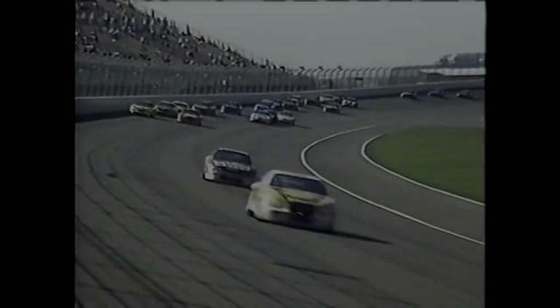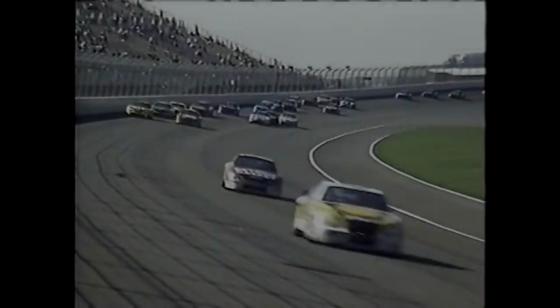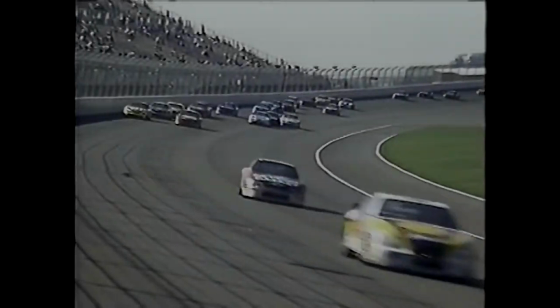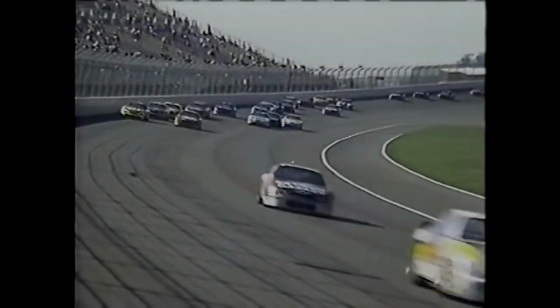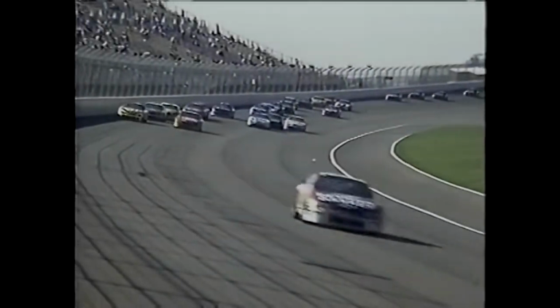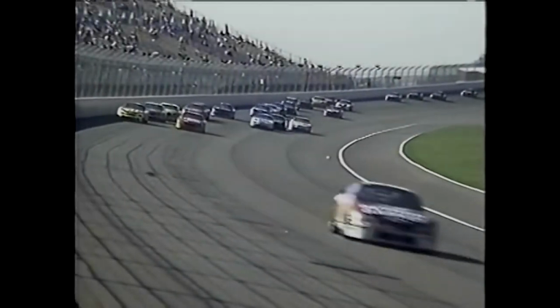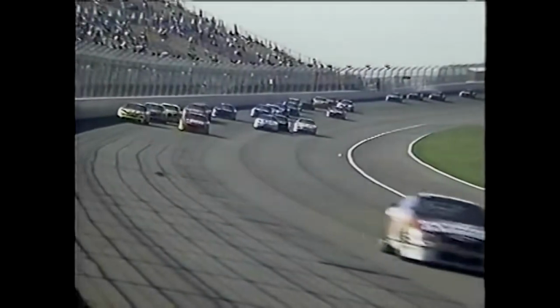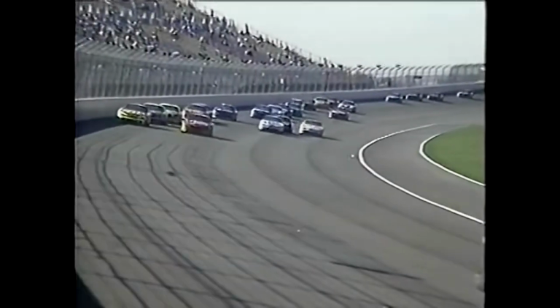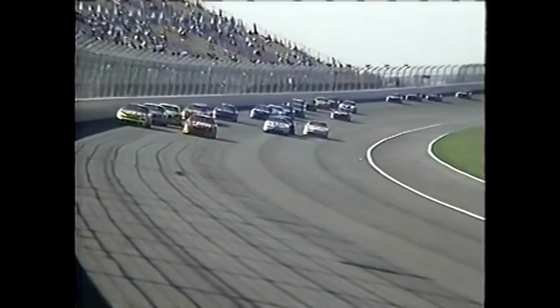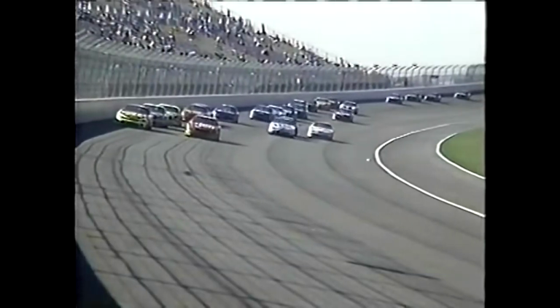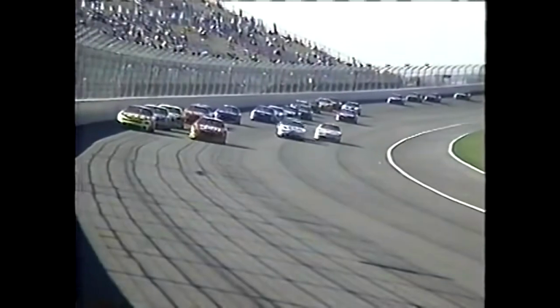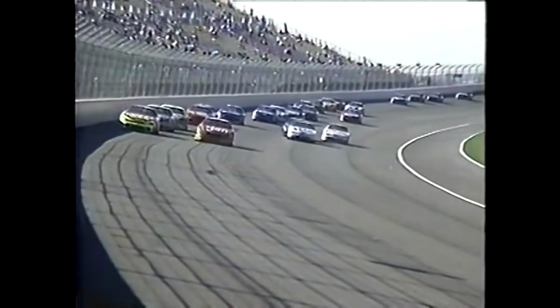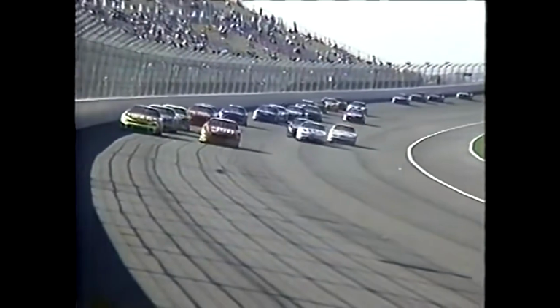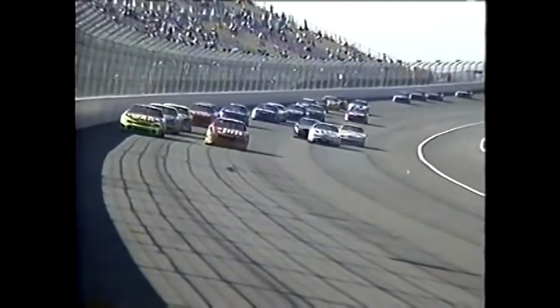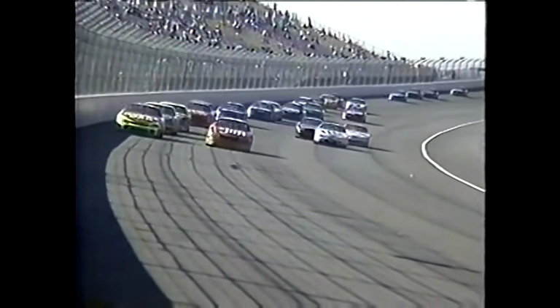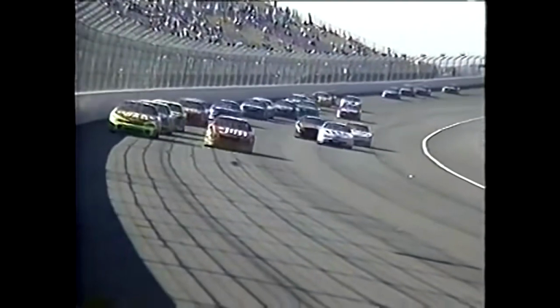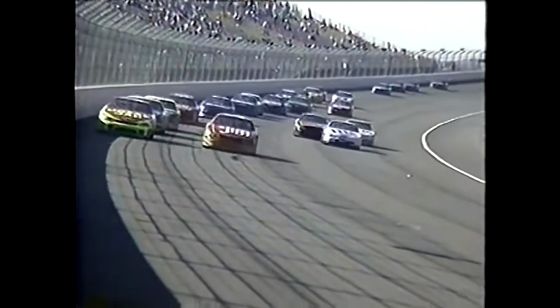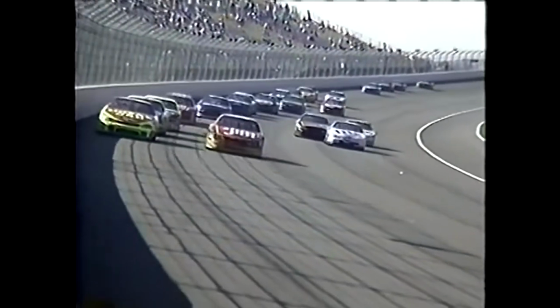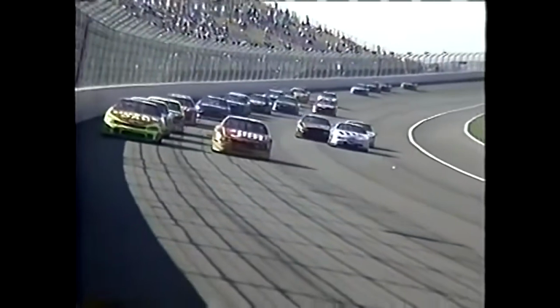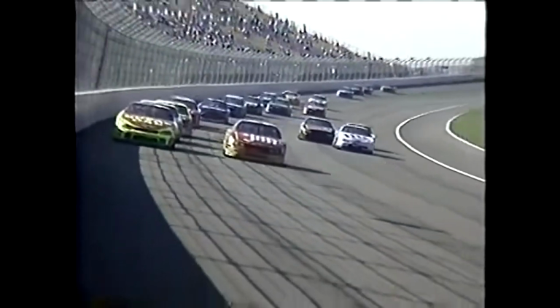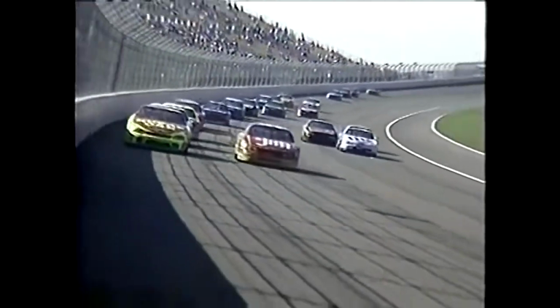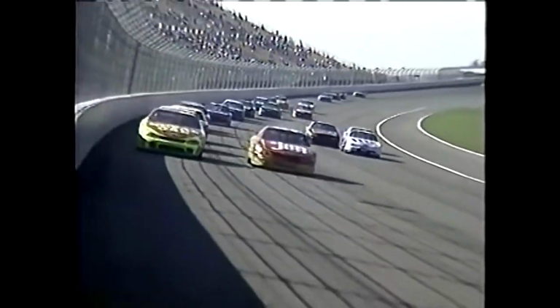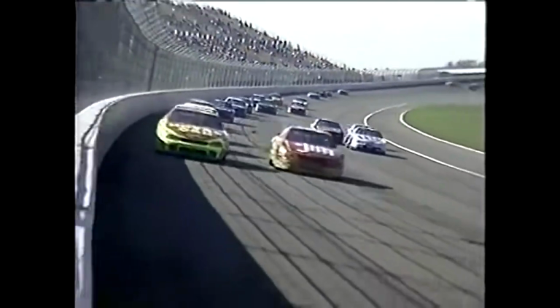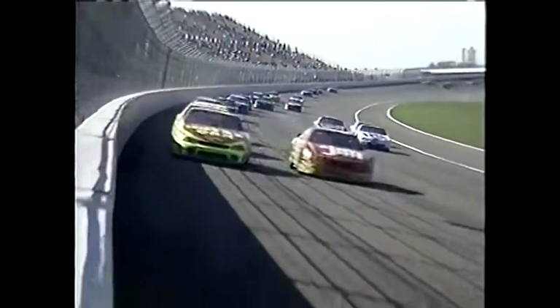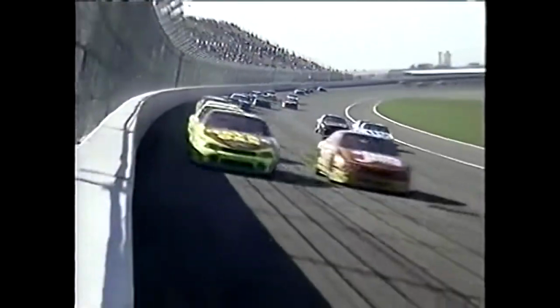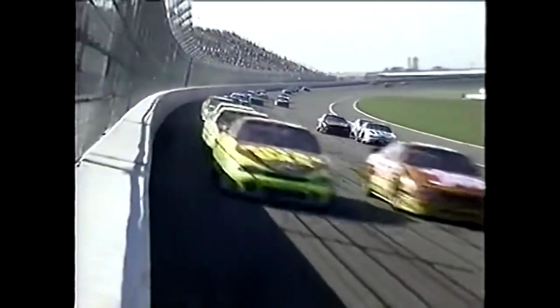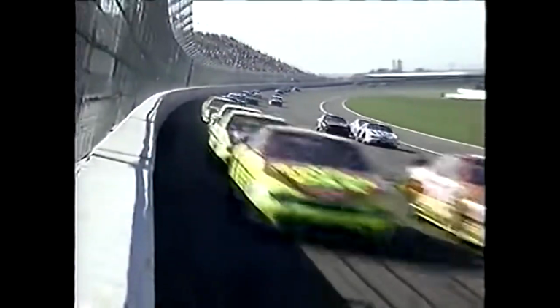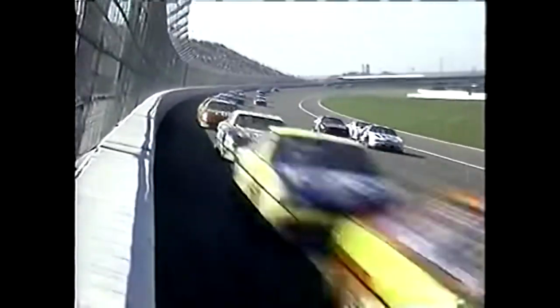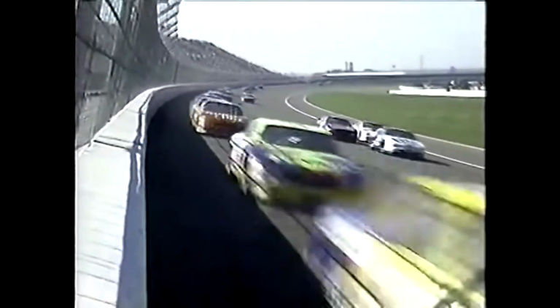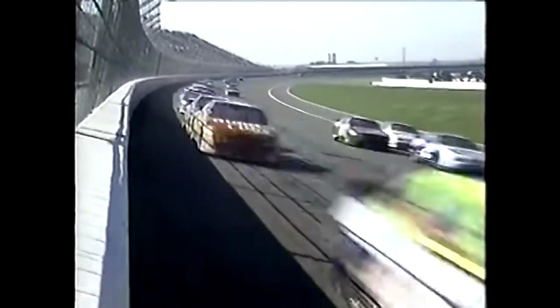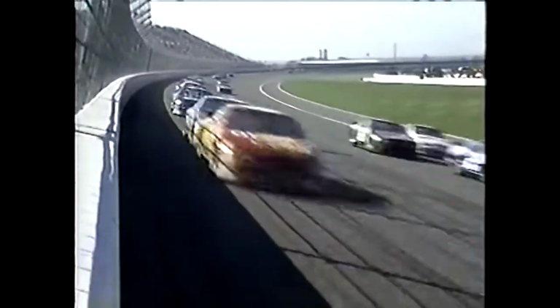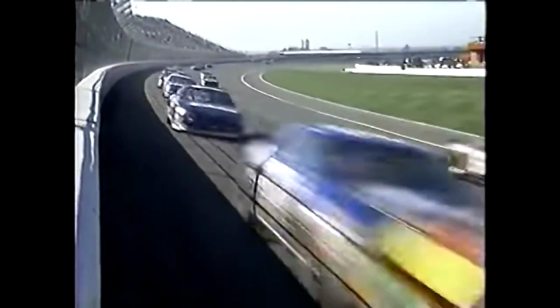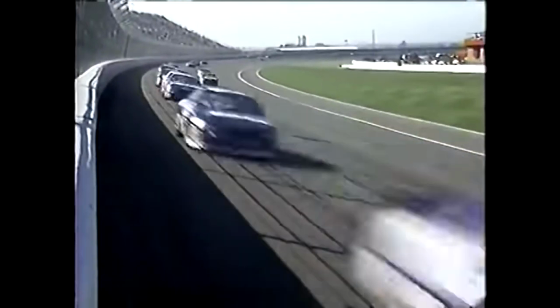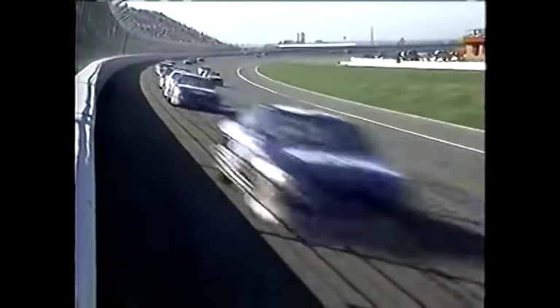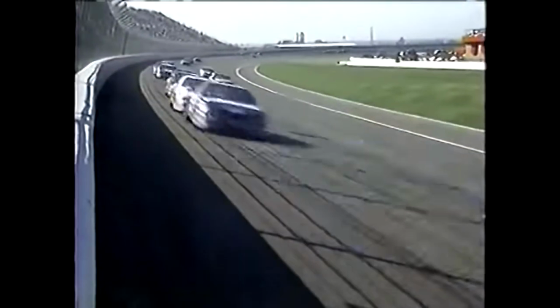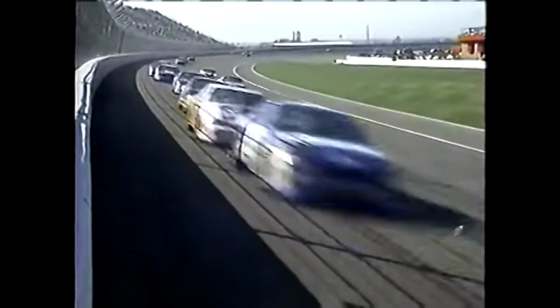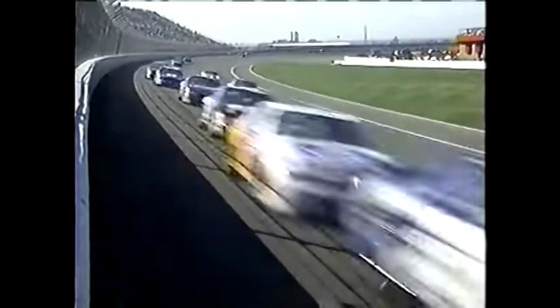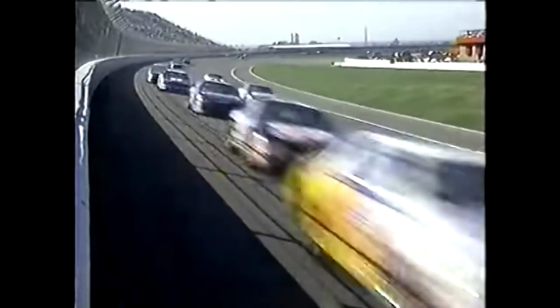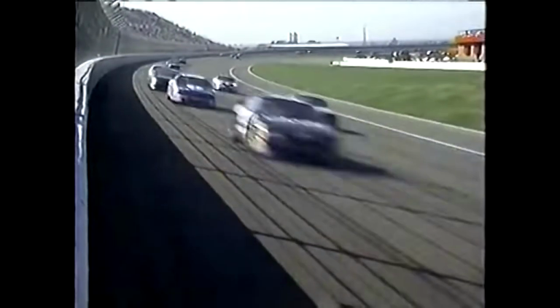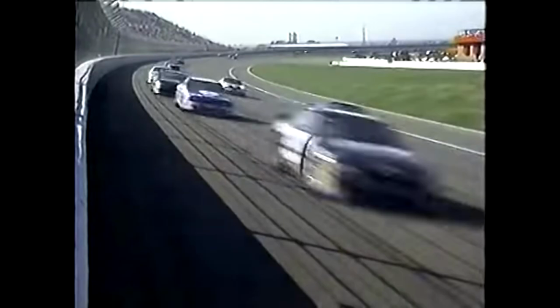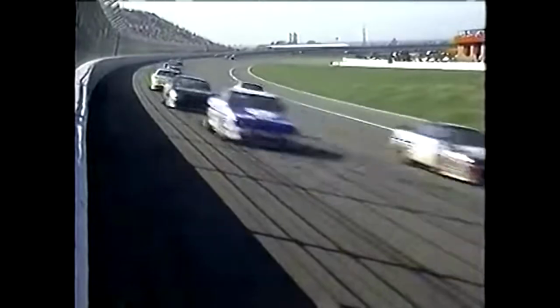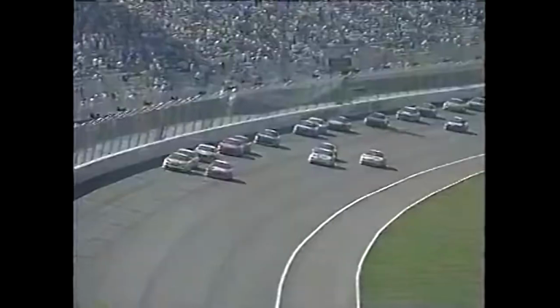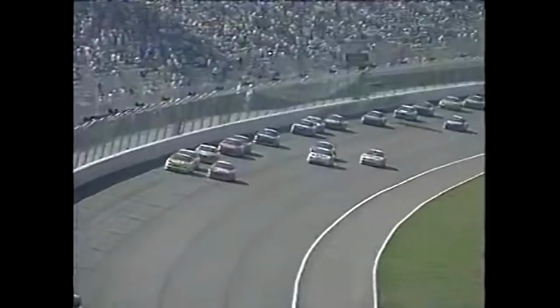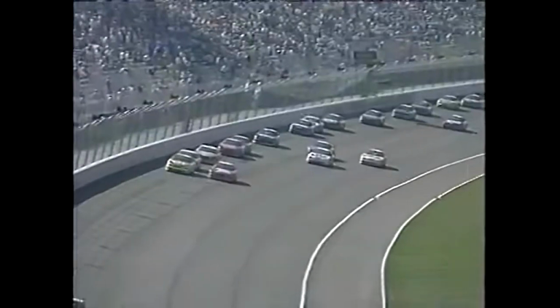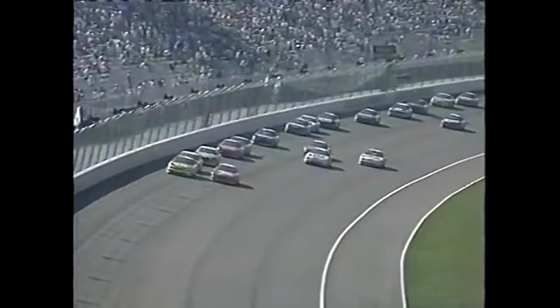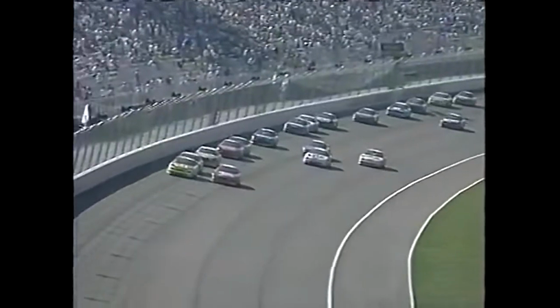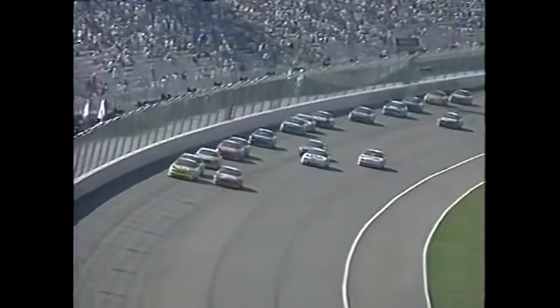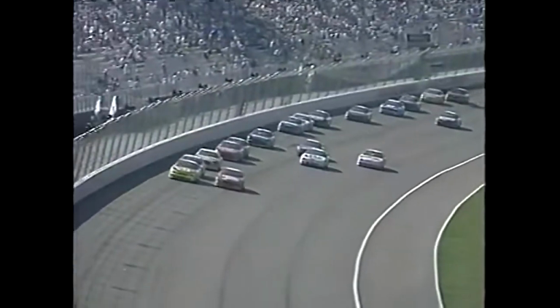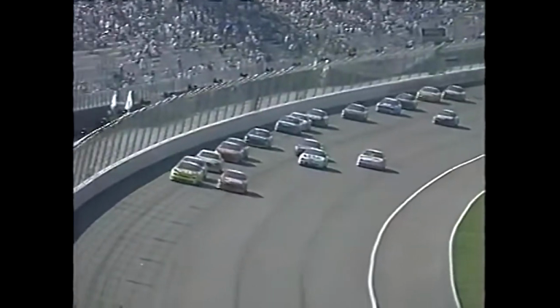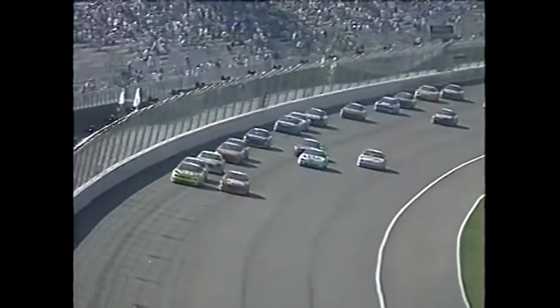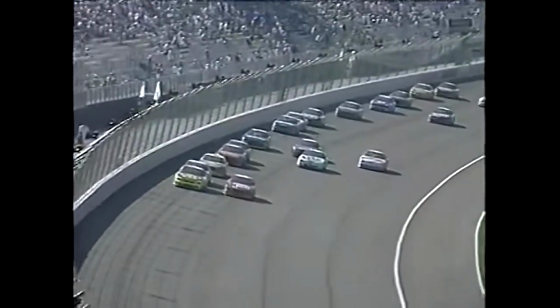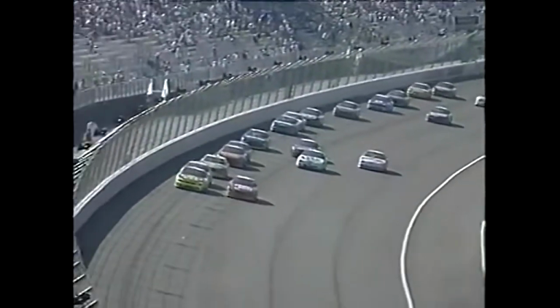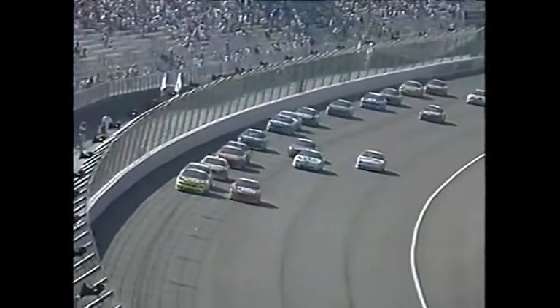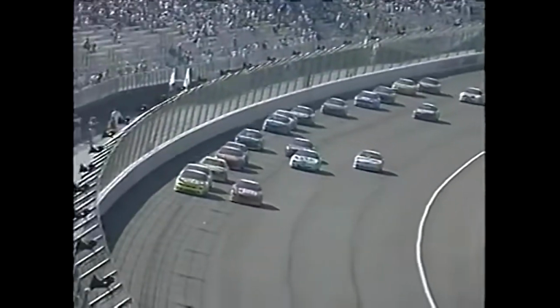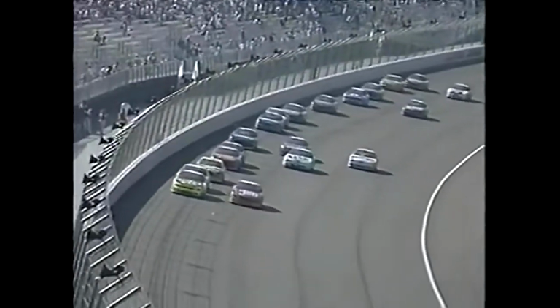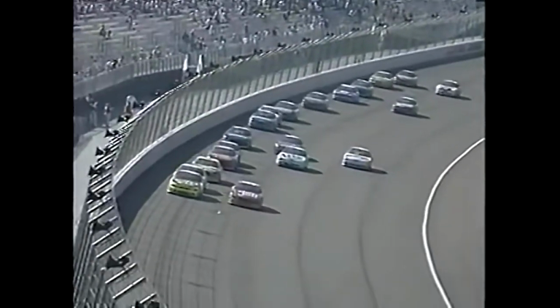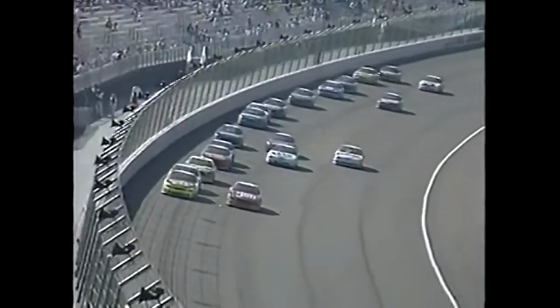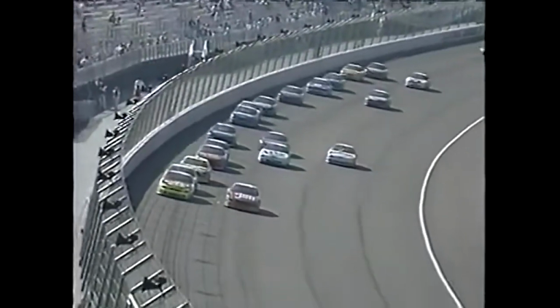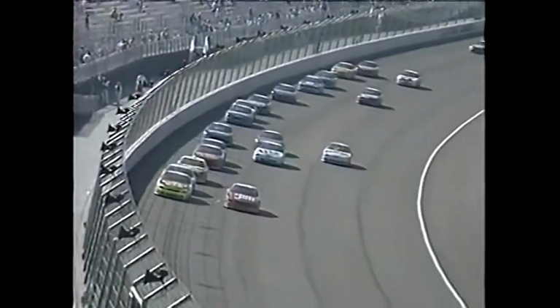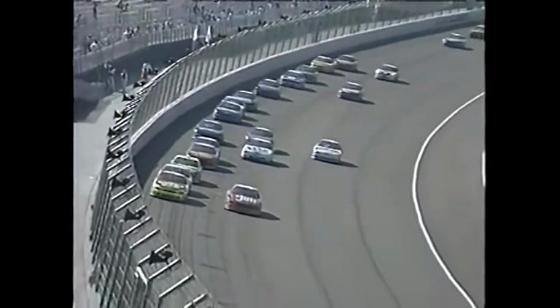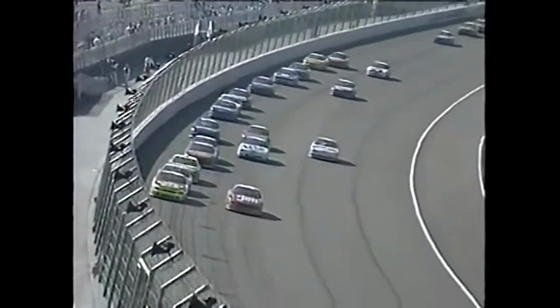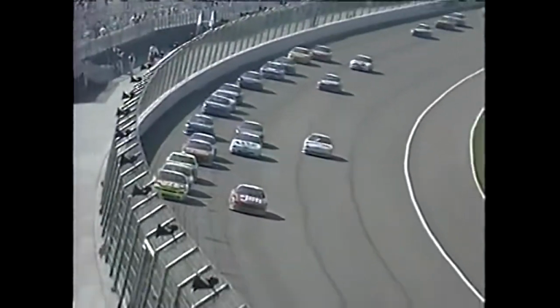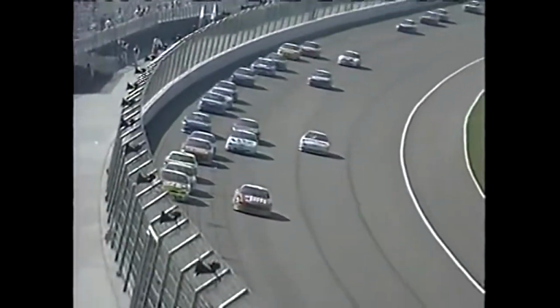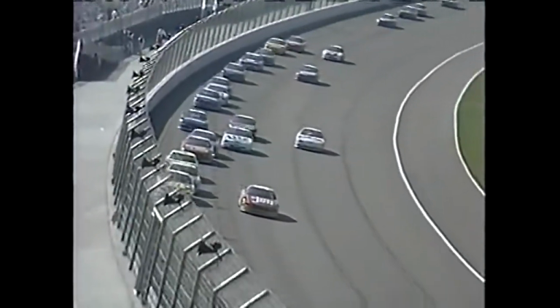Man, this is good. These guys should be having fun, Kyle. They're having fun. As you can see, they're having so much fun.